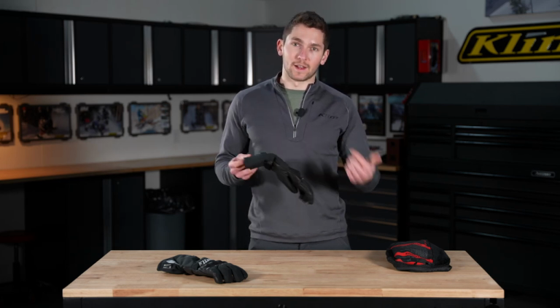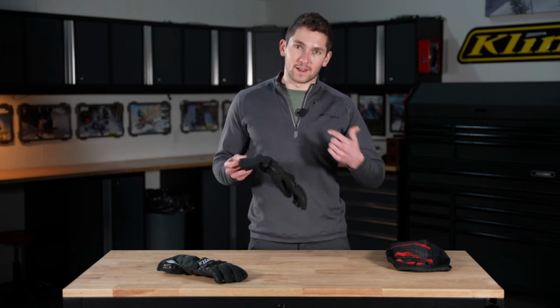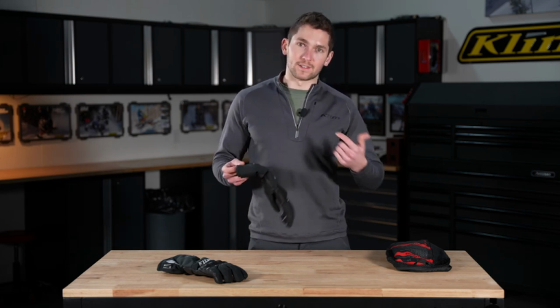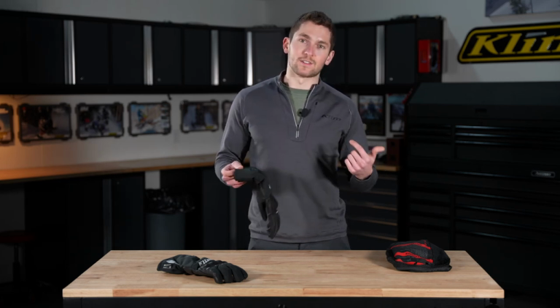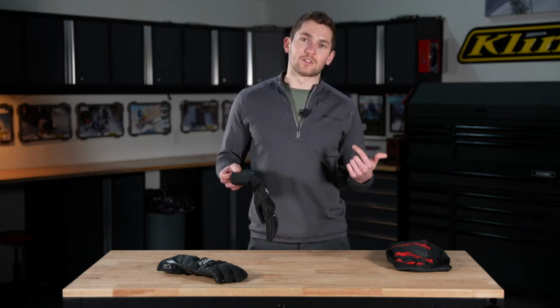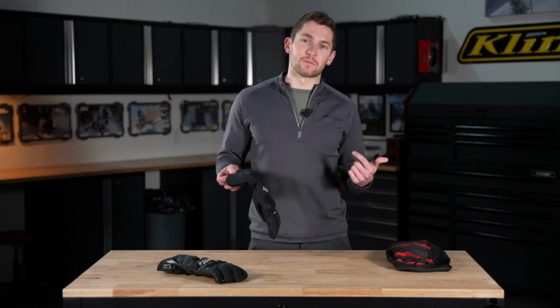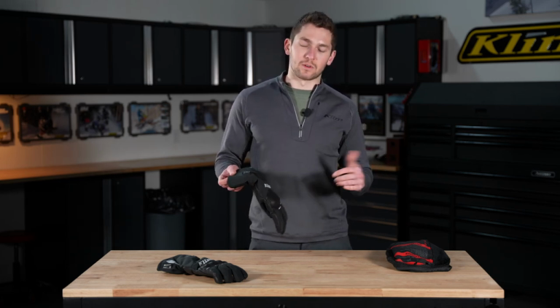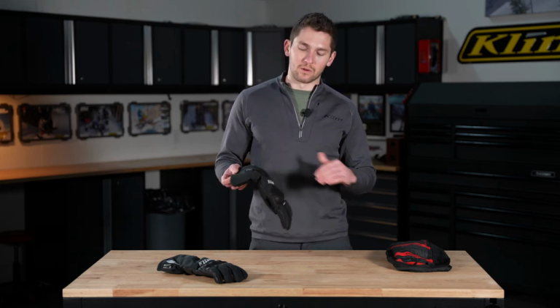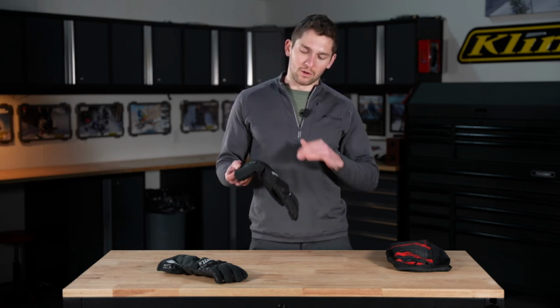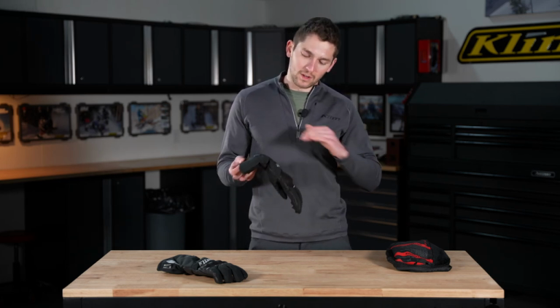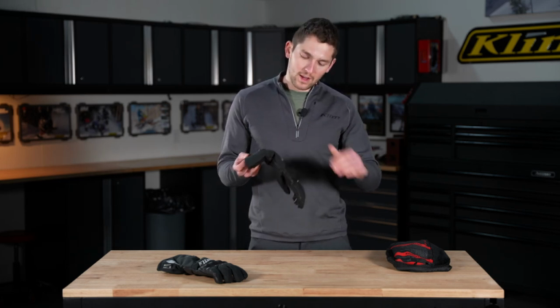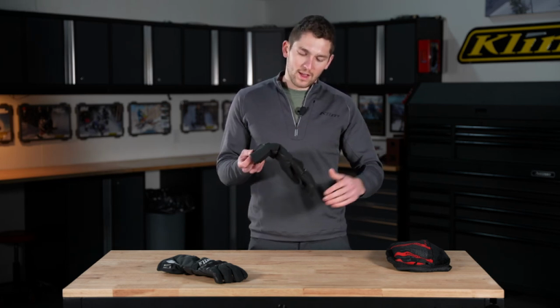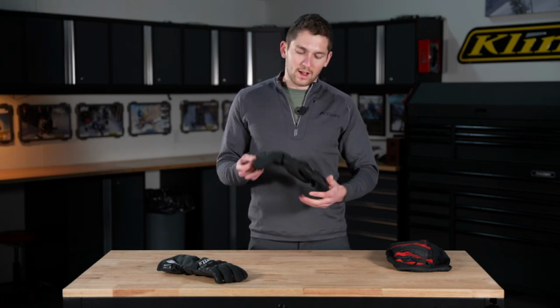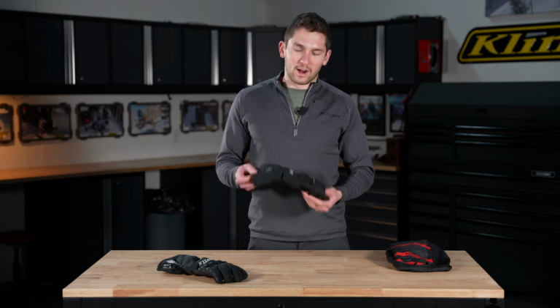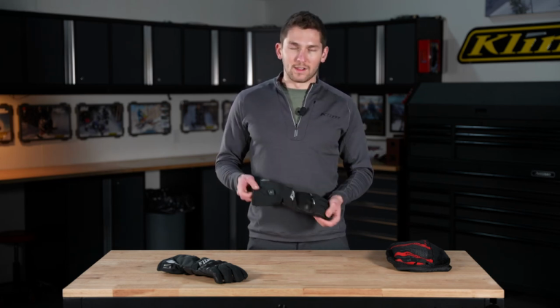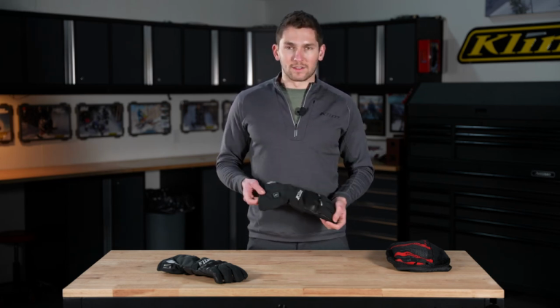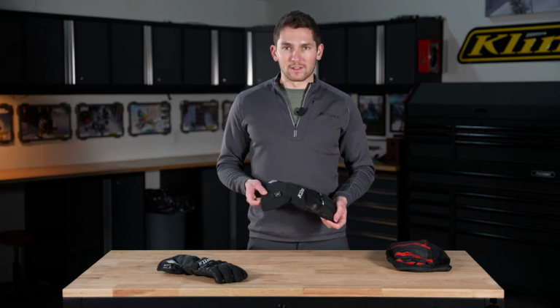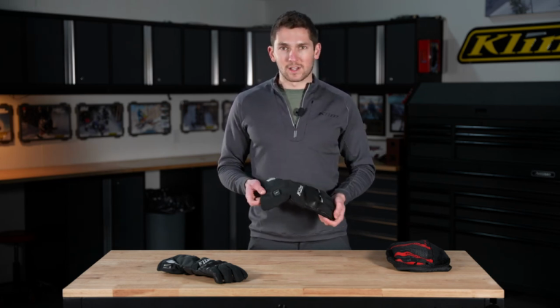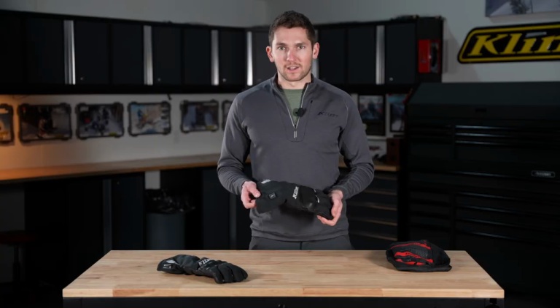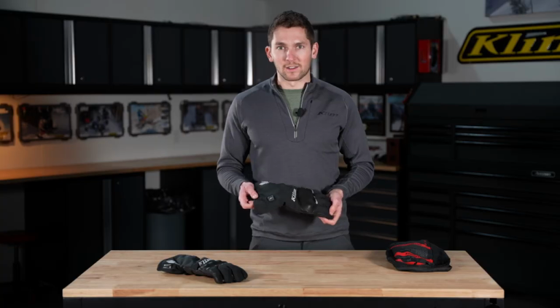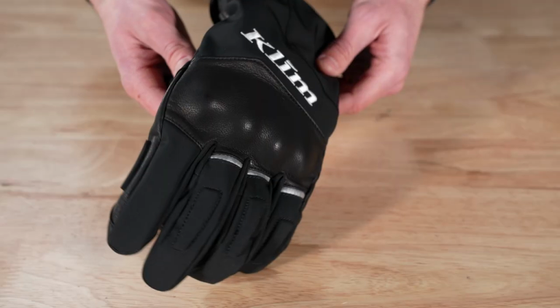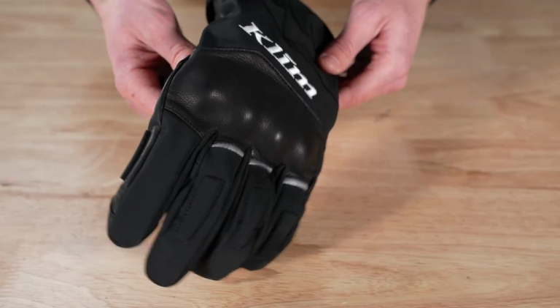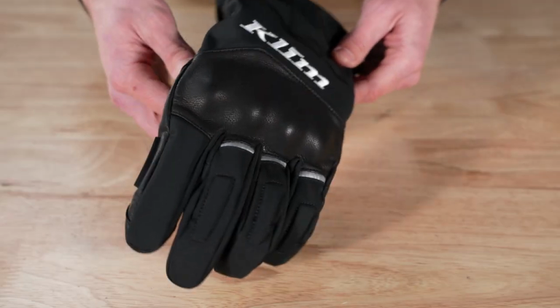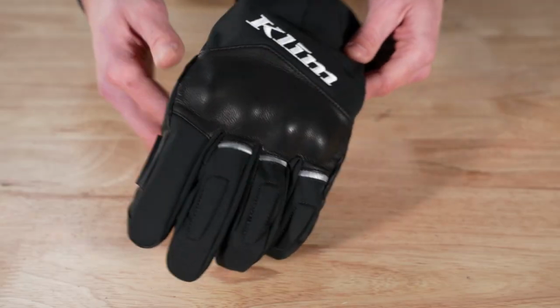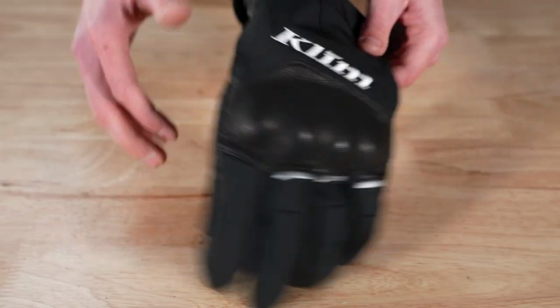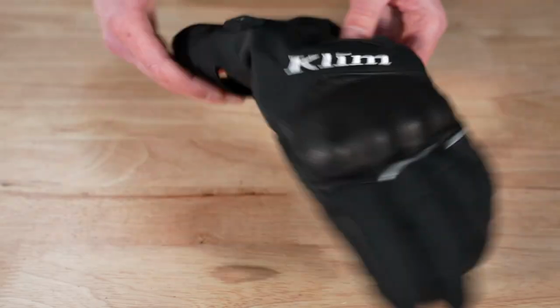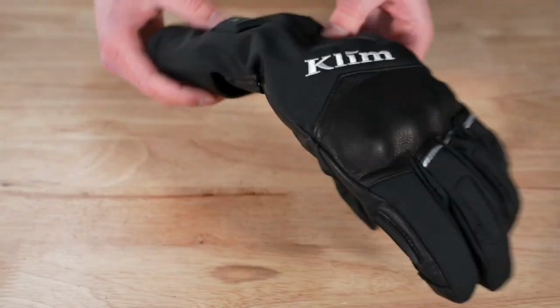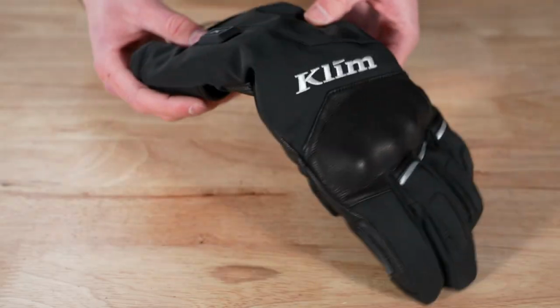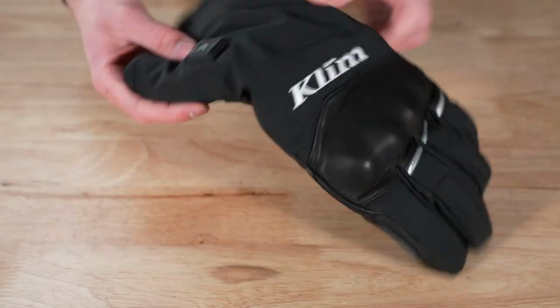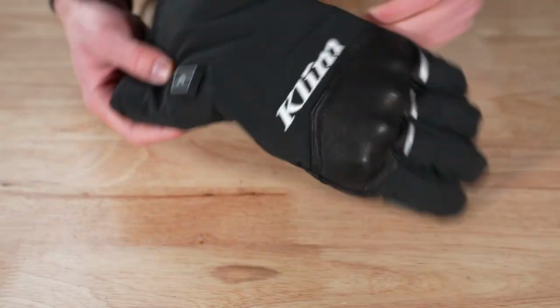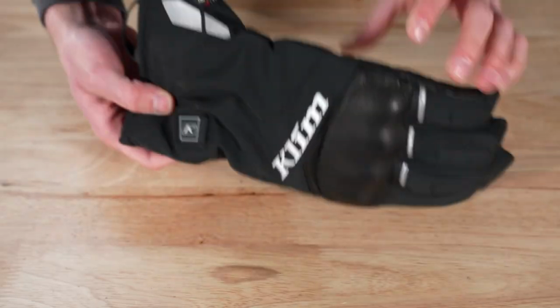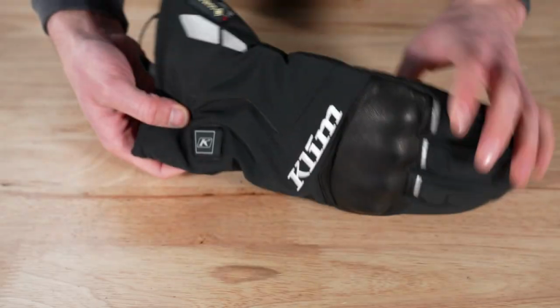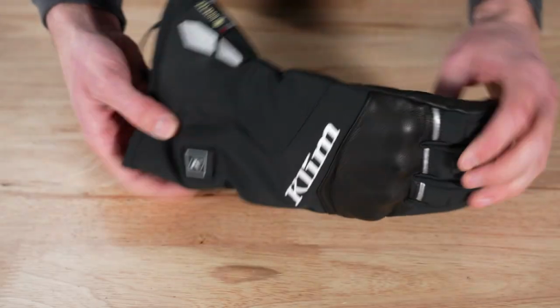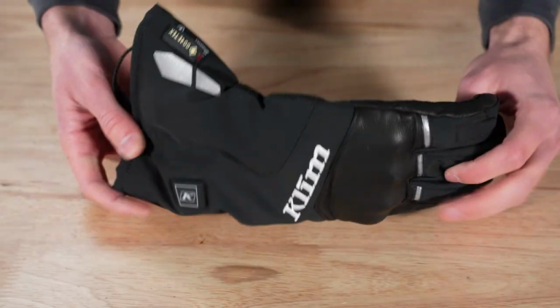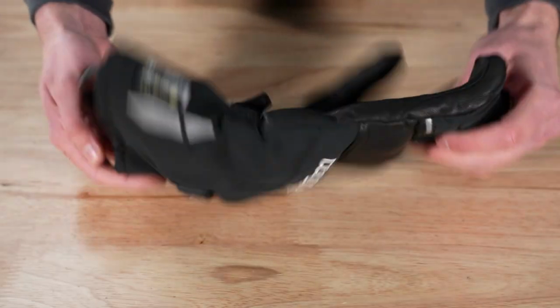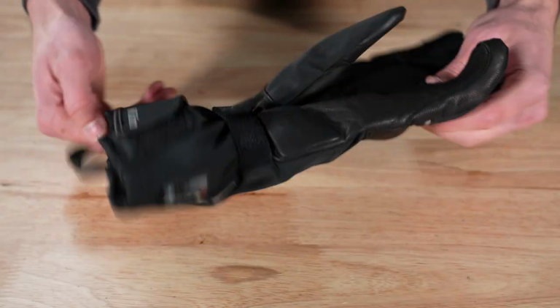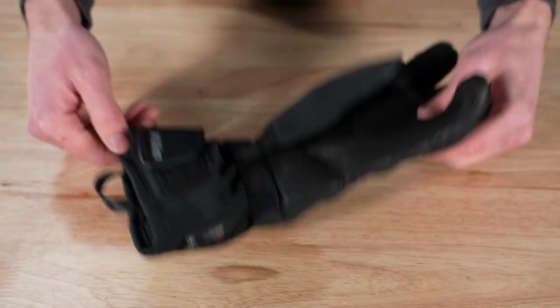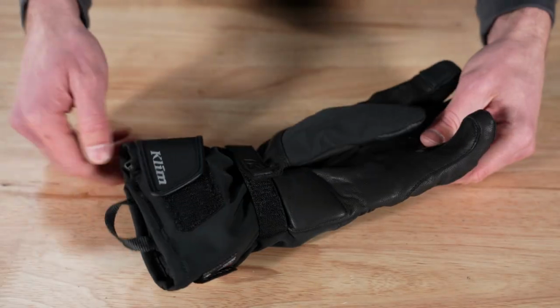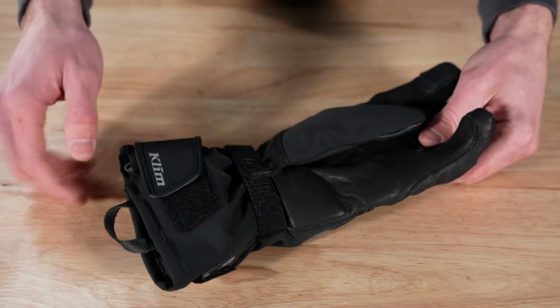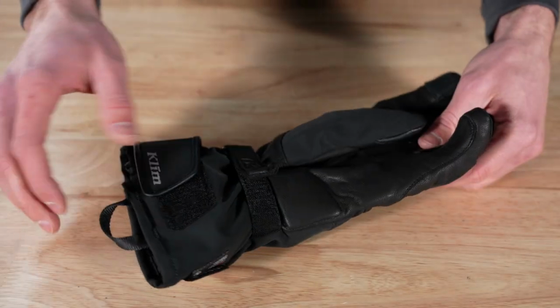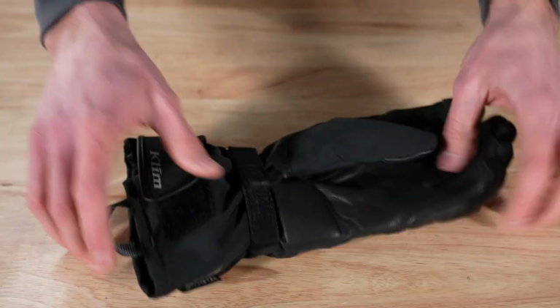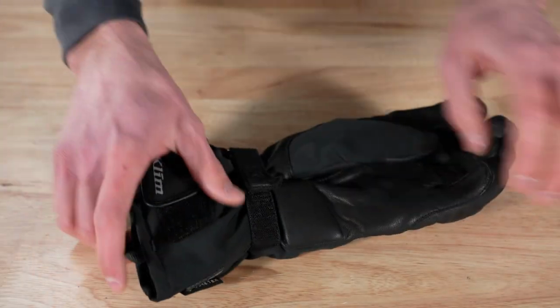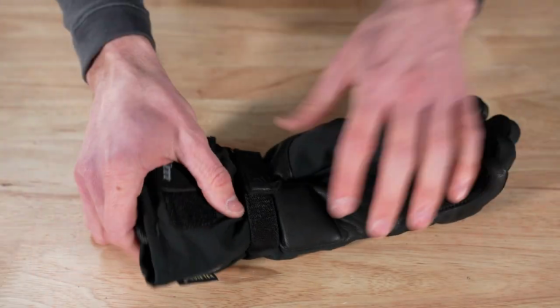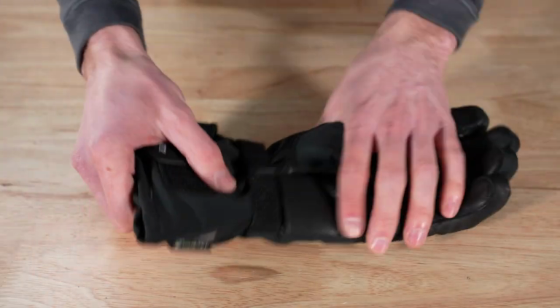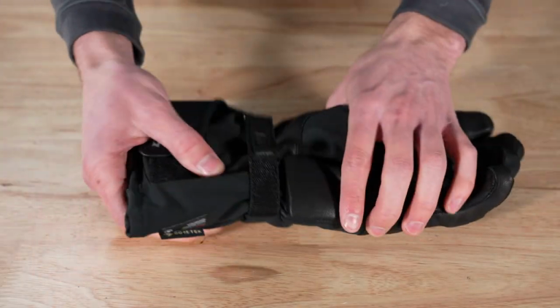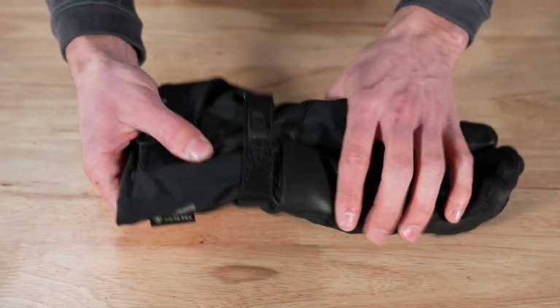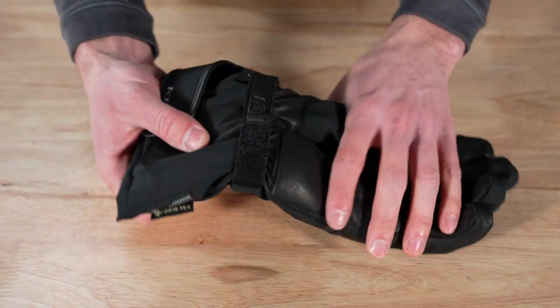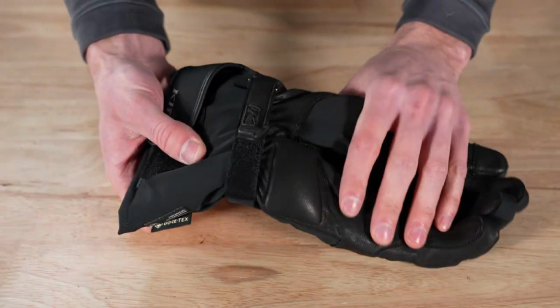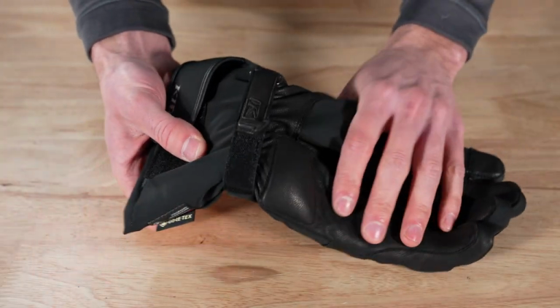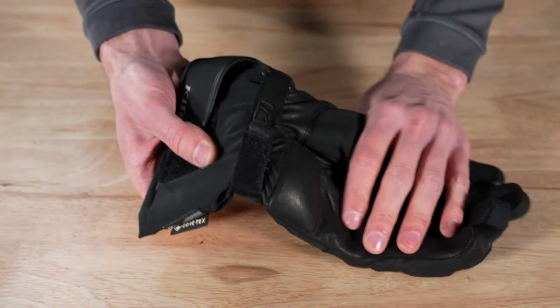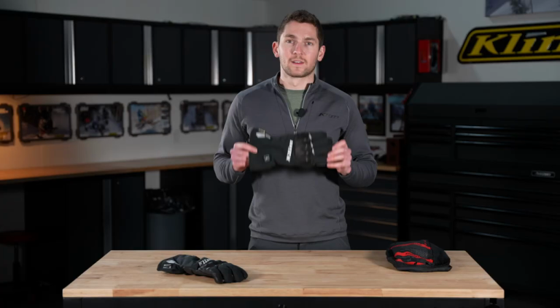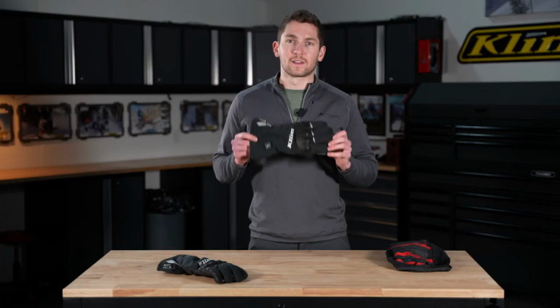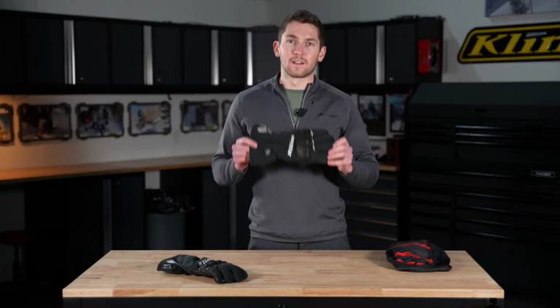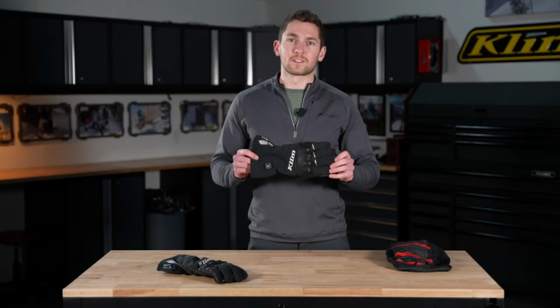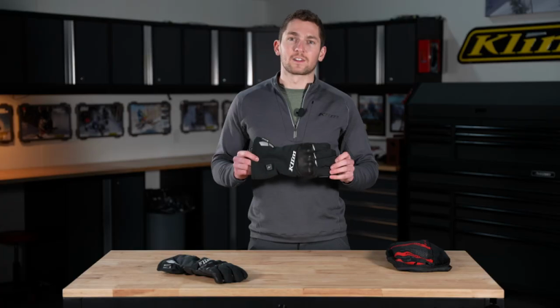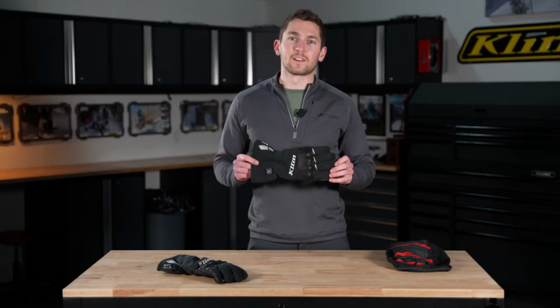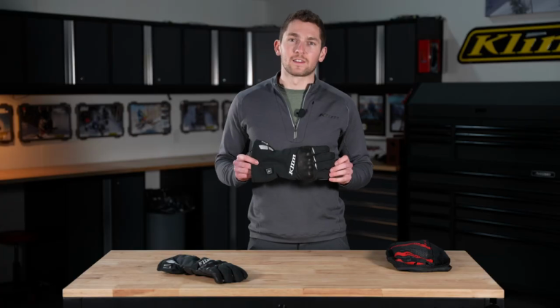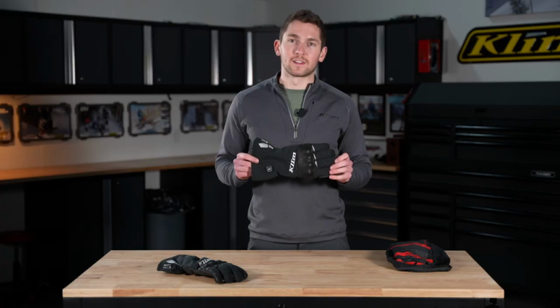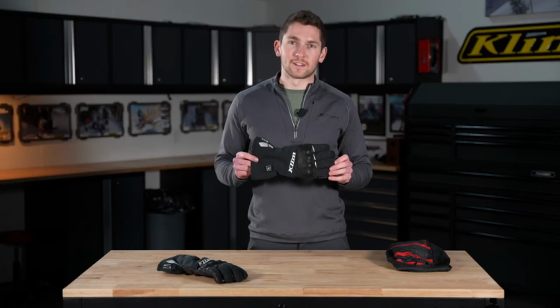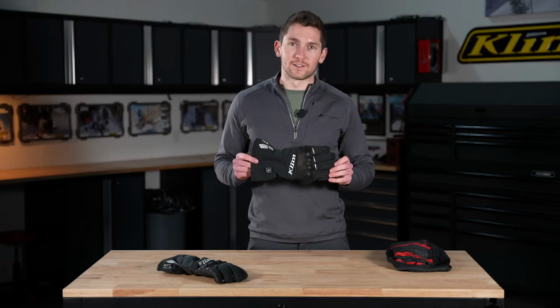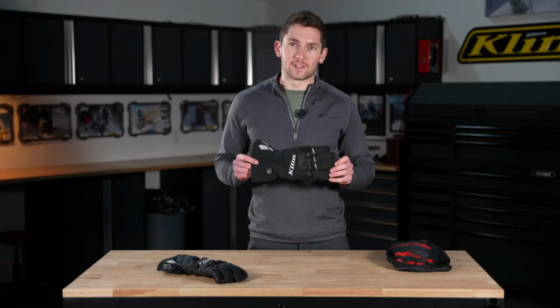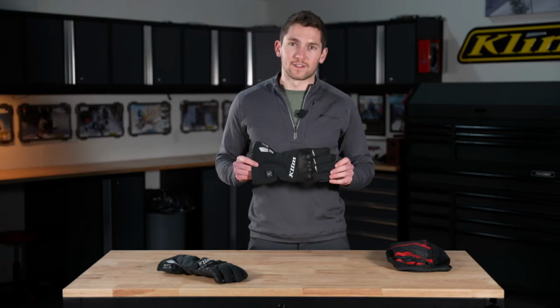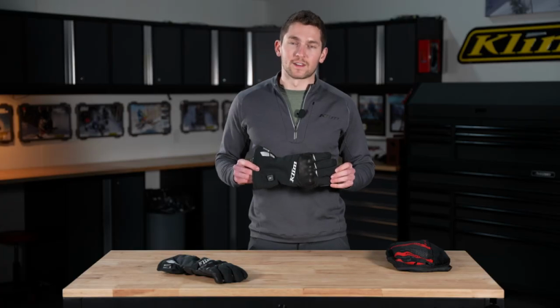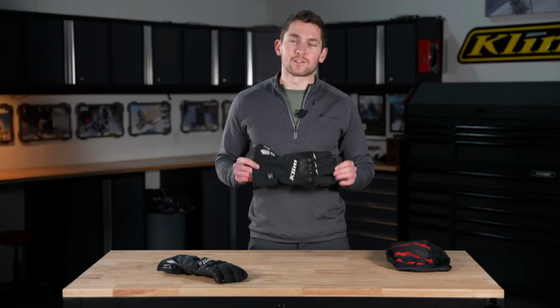My hands get super cold. I like these kind of things that add some extra heat so I don't have to wear super bulky gloves. Let's get into the details on this.